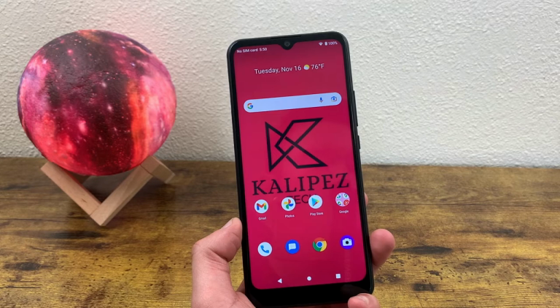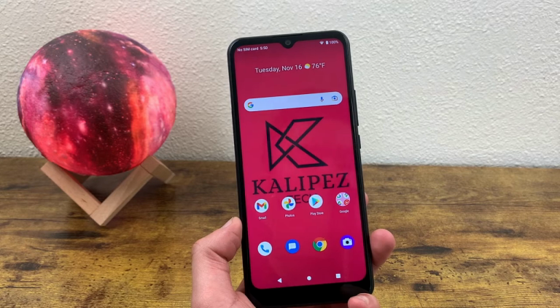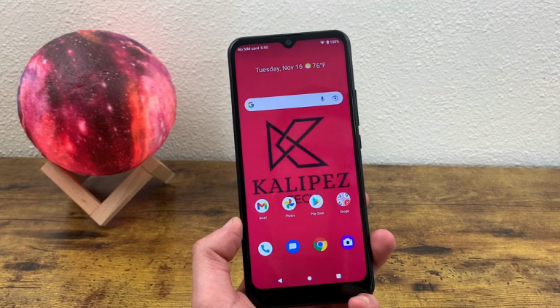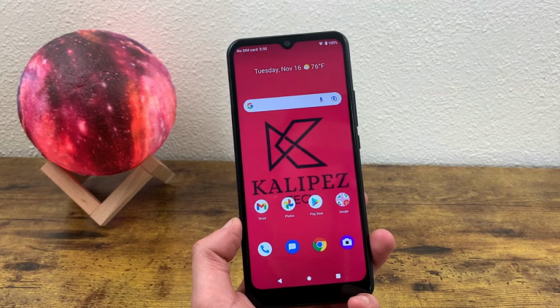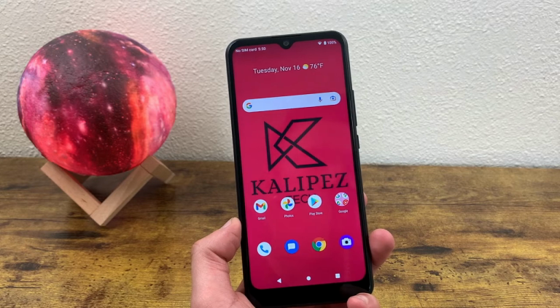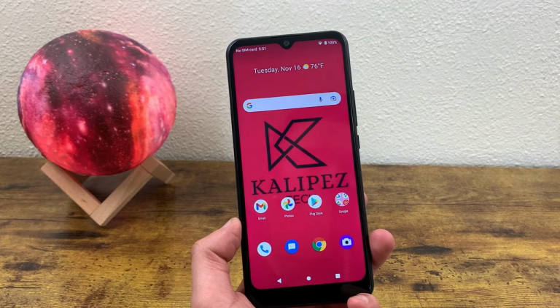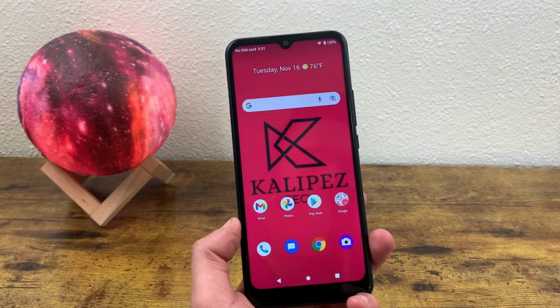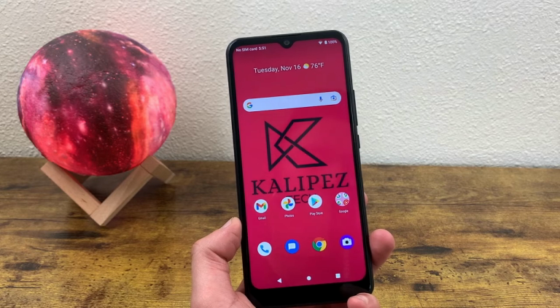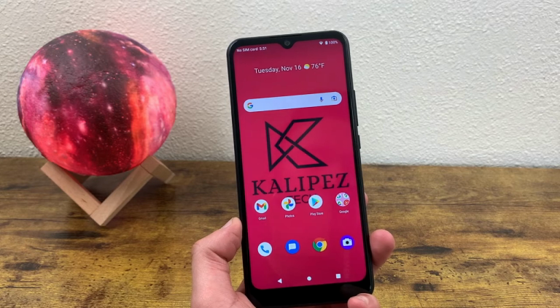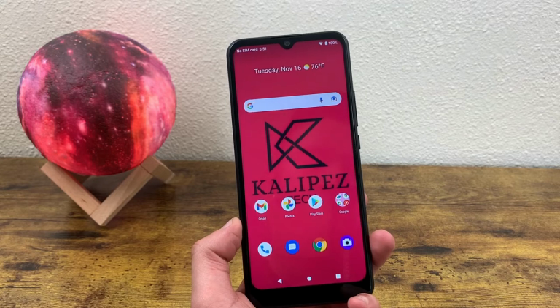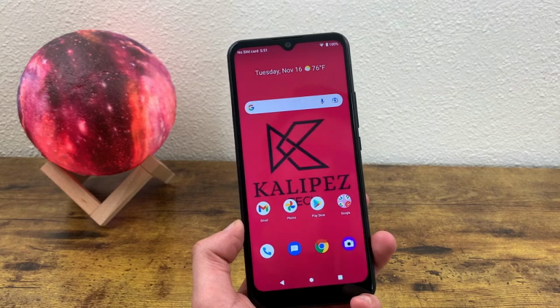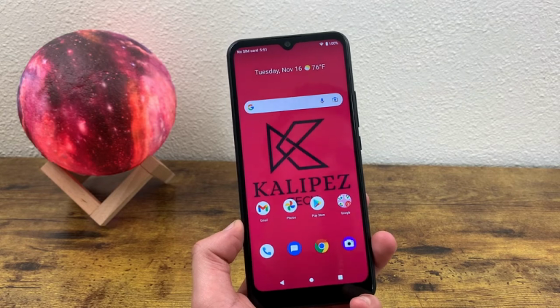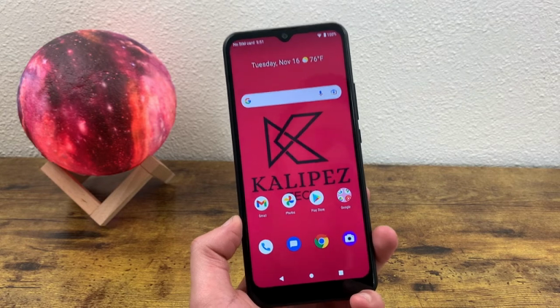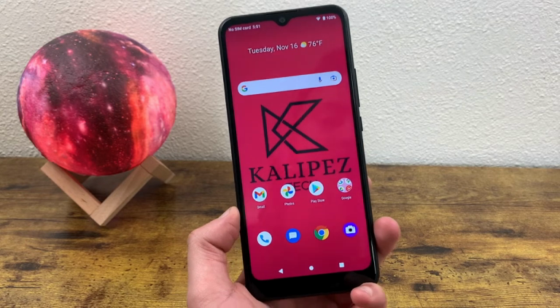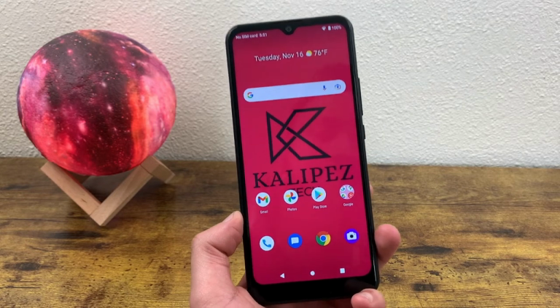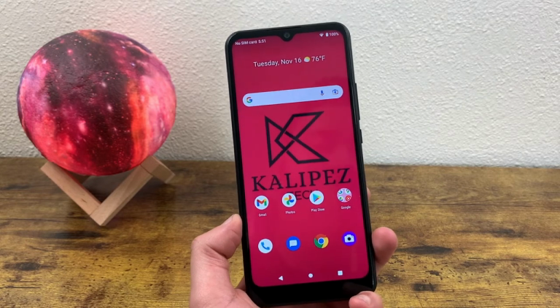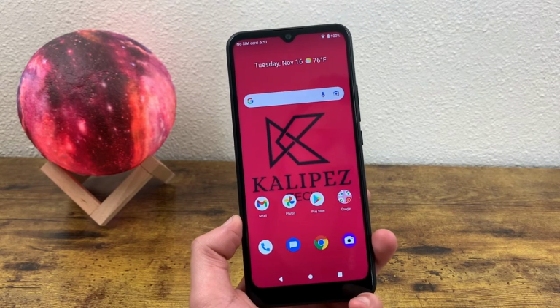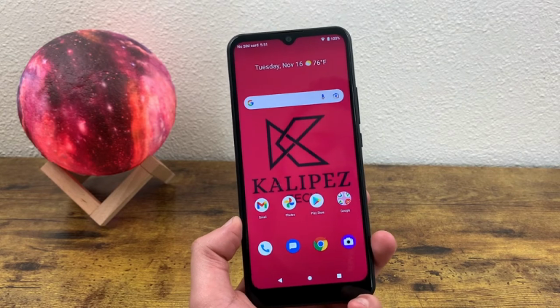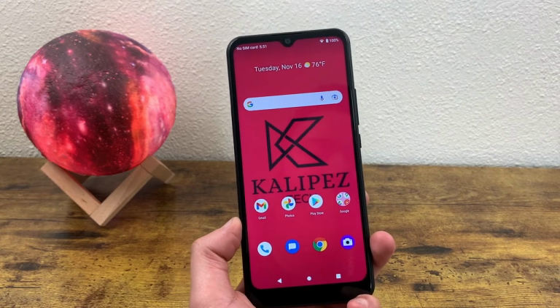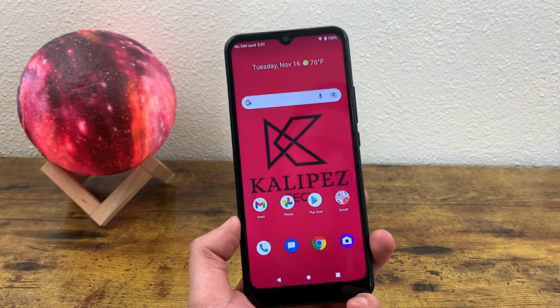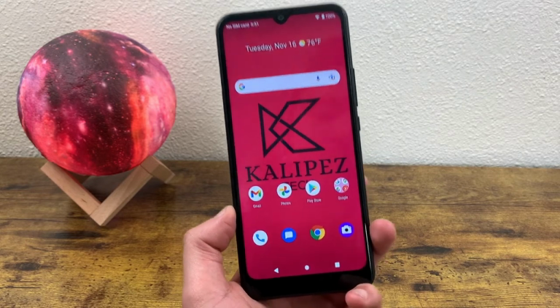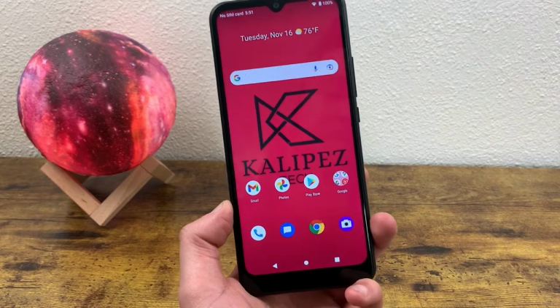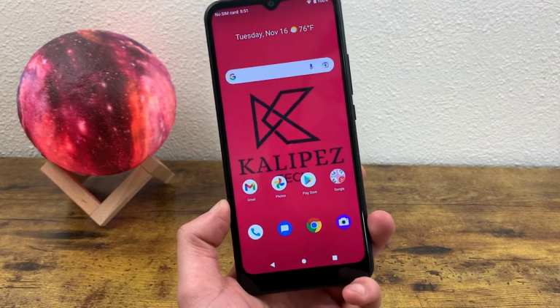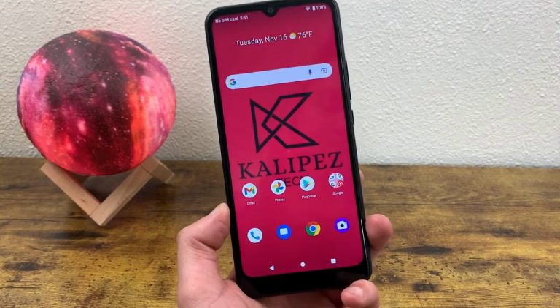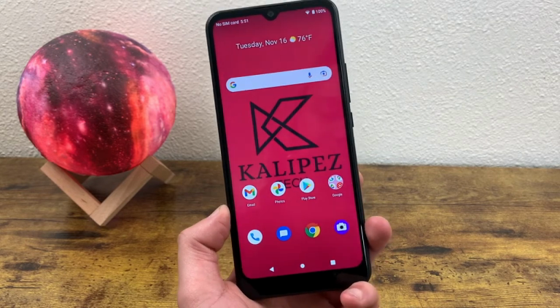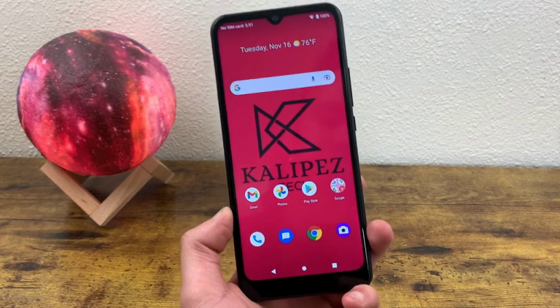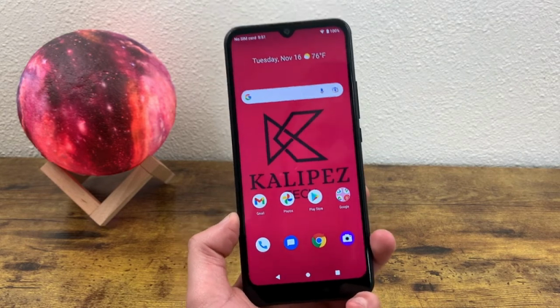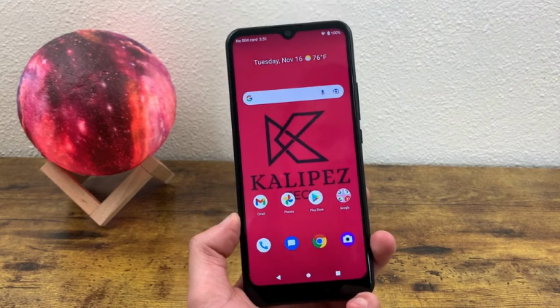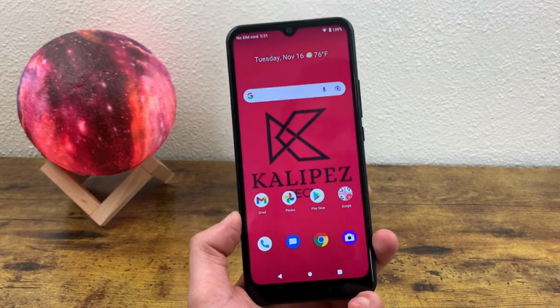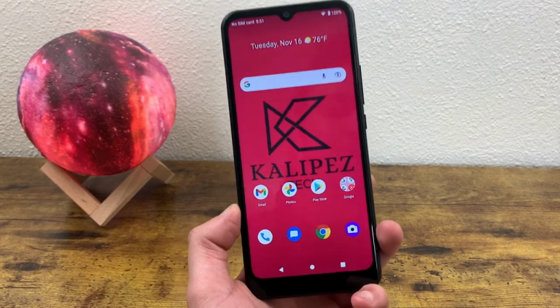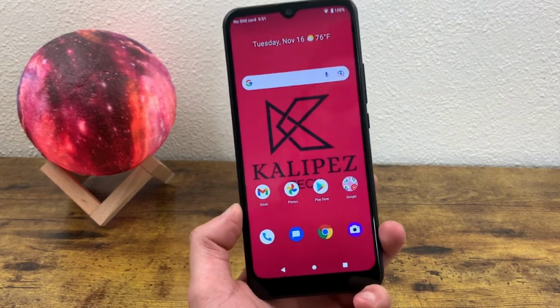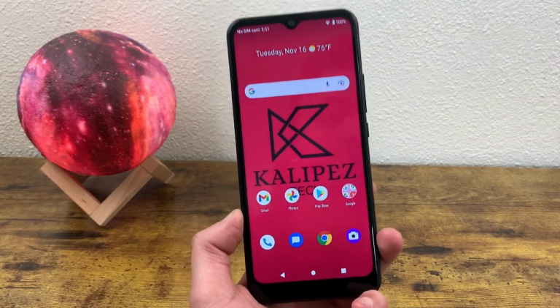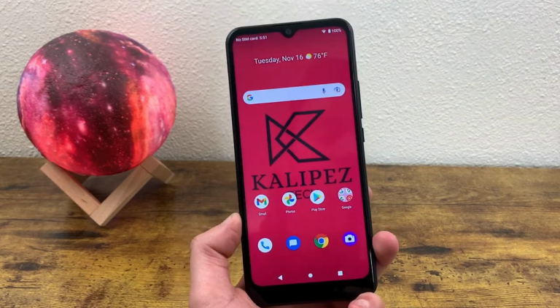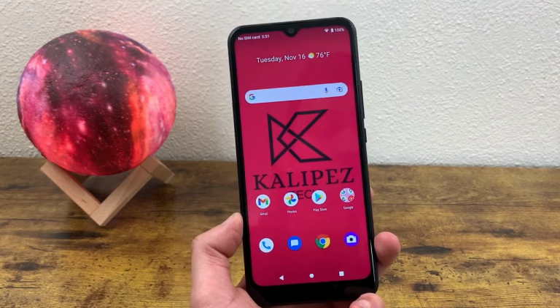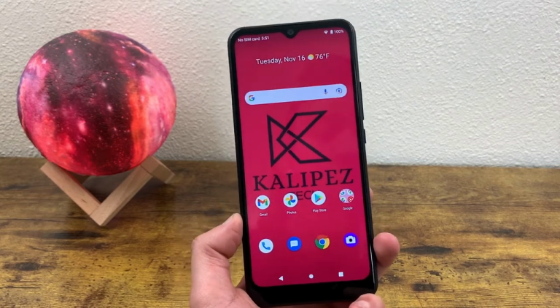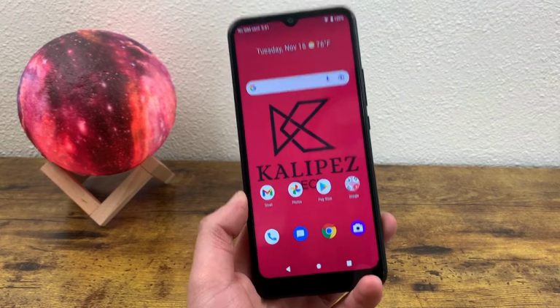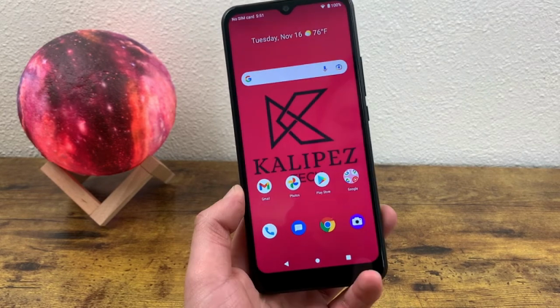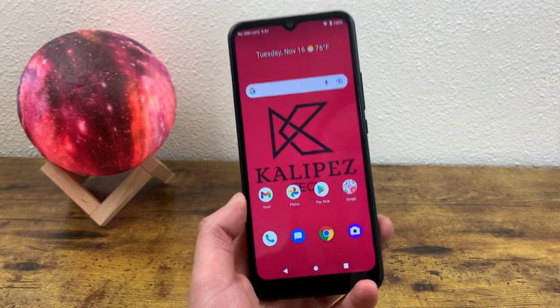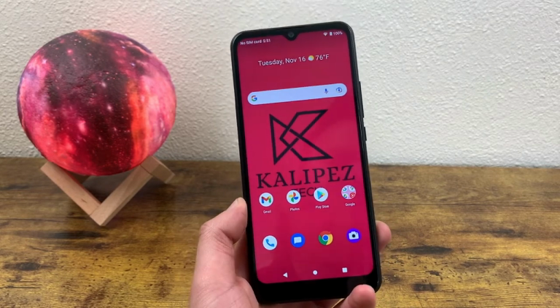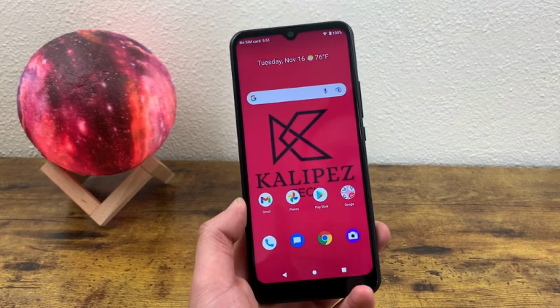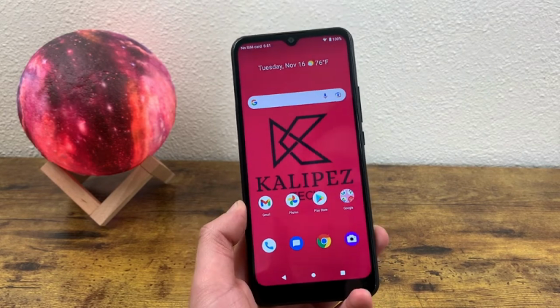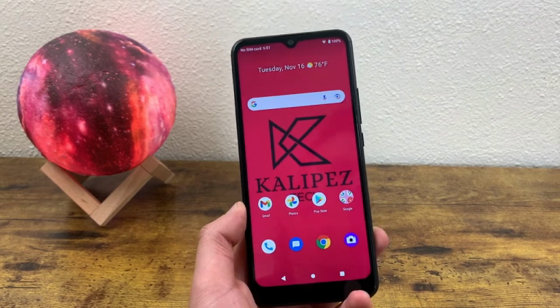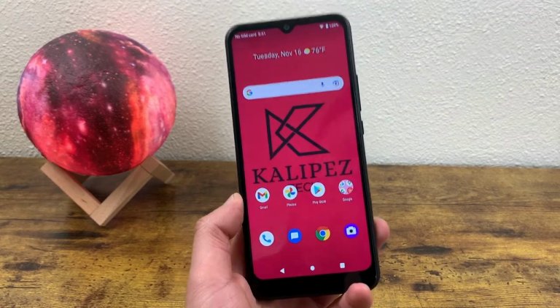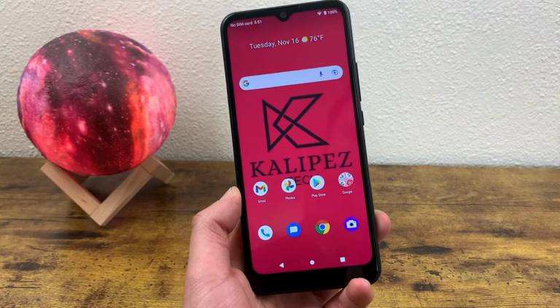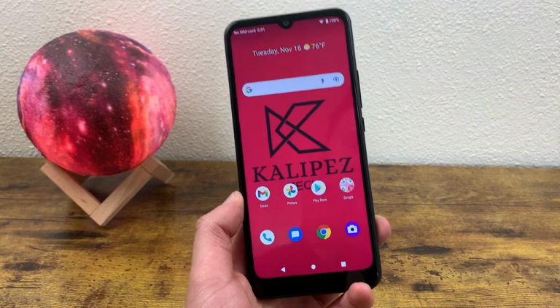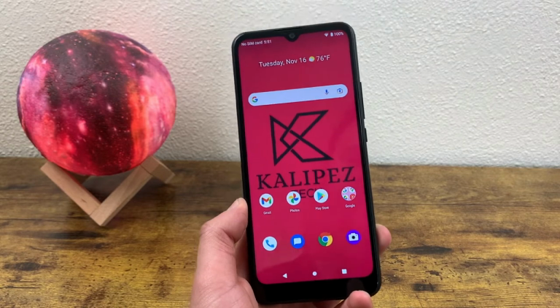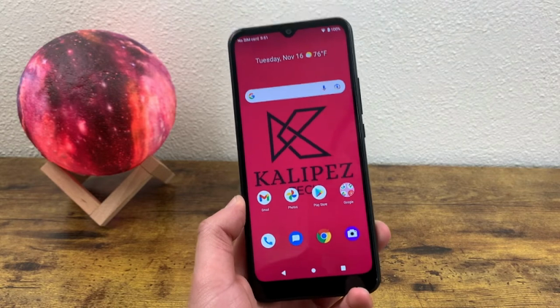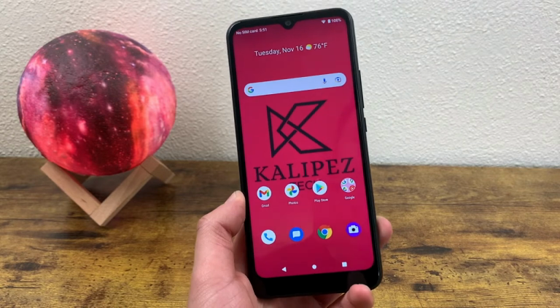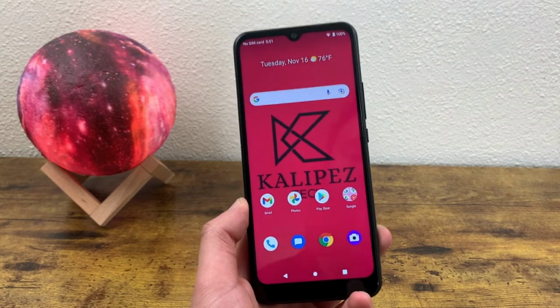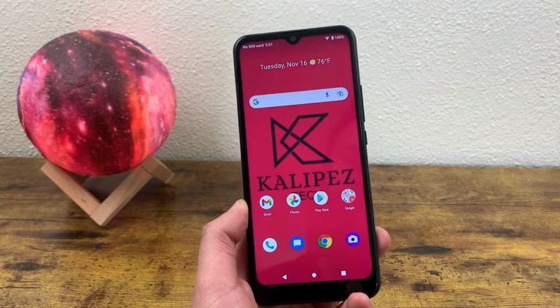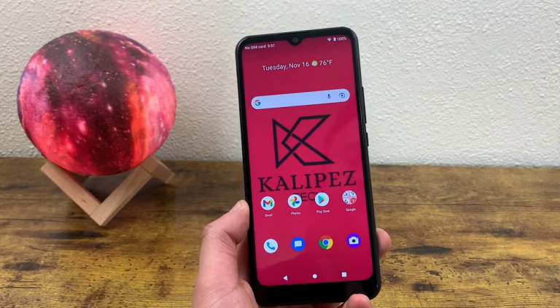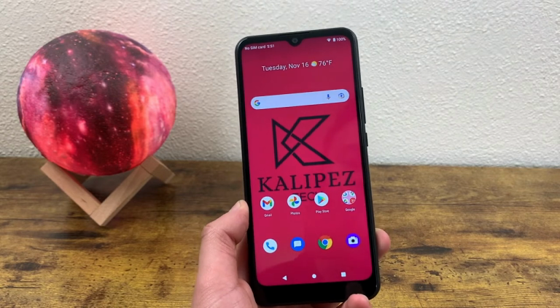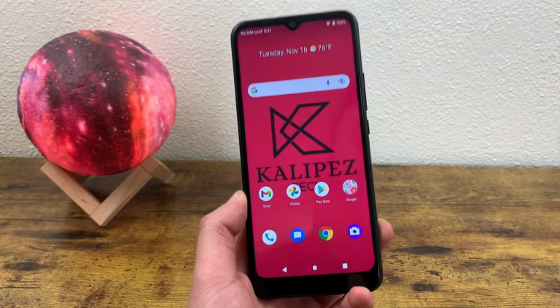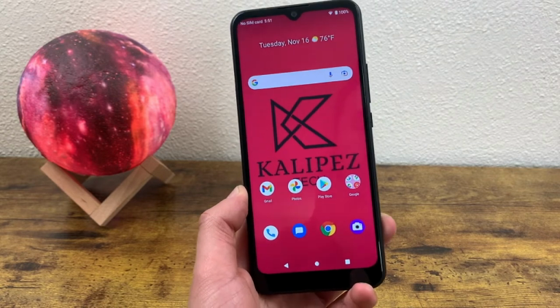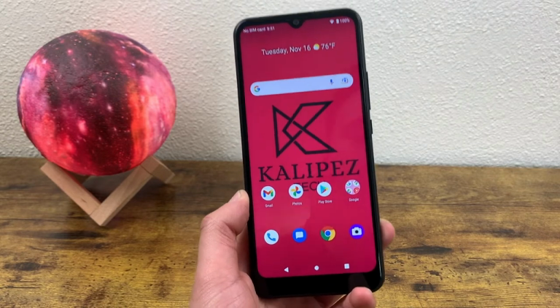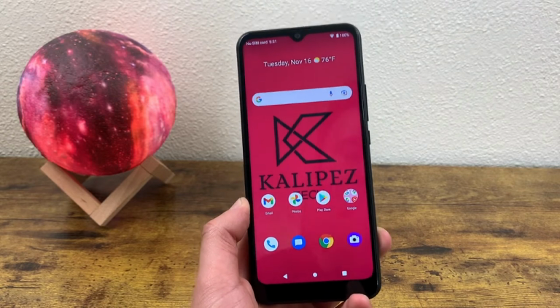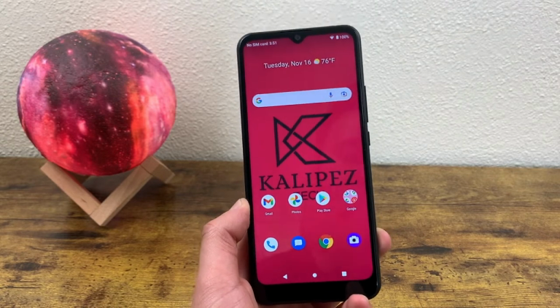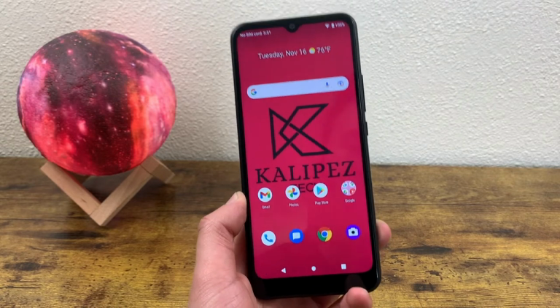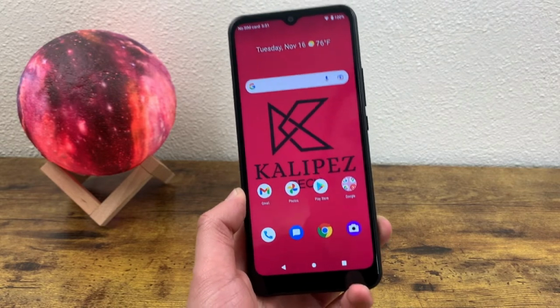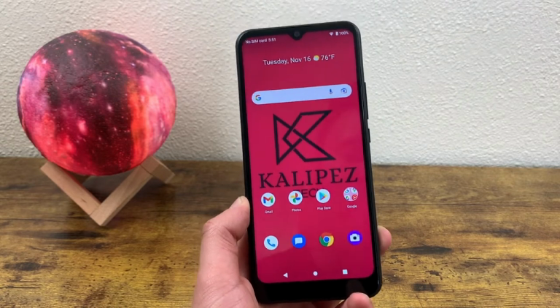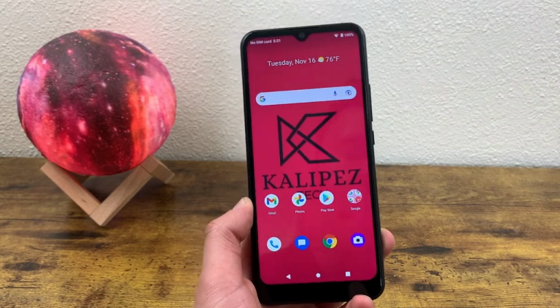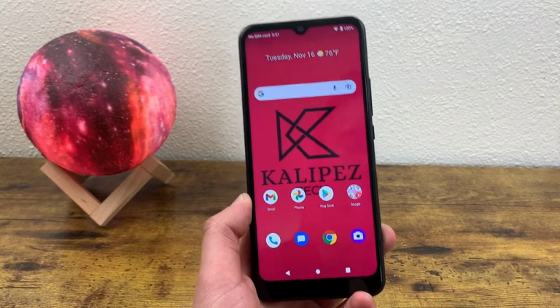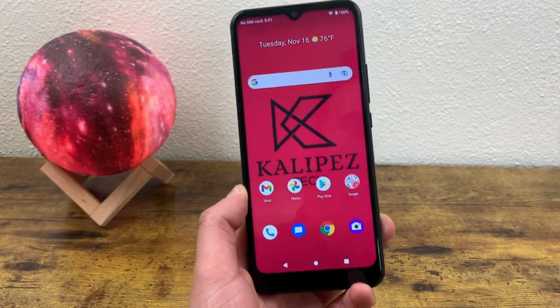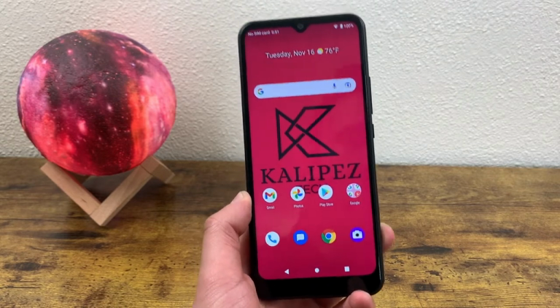What's going on everybody, Calipas Tech here coming back at you with another video. In this video, we're going to be taking a look at the Cricut Icon 3.